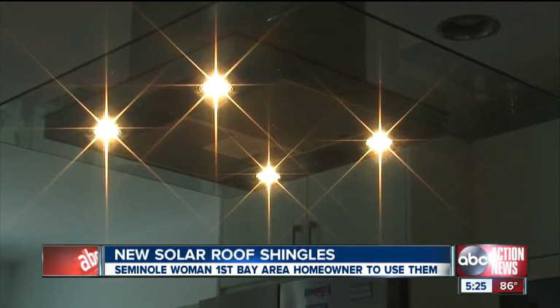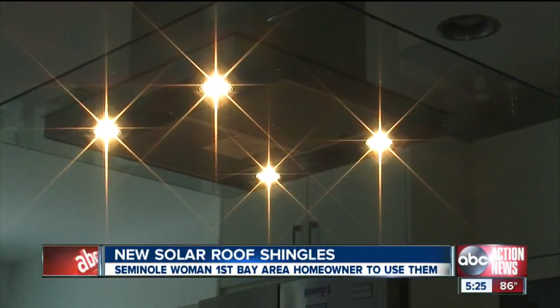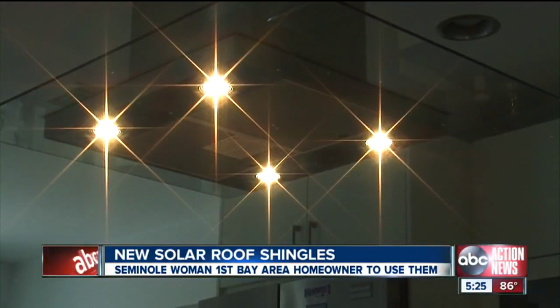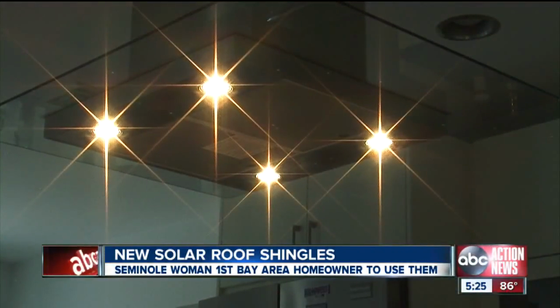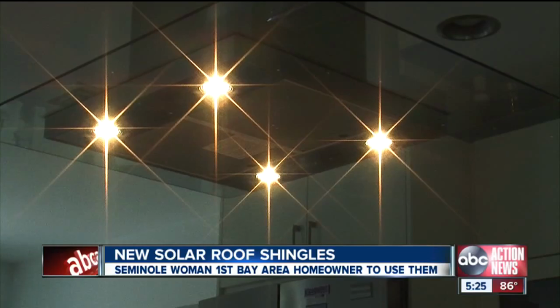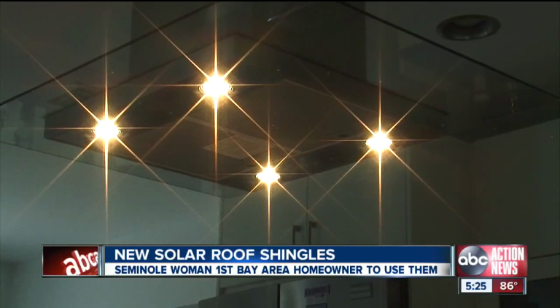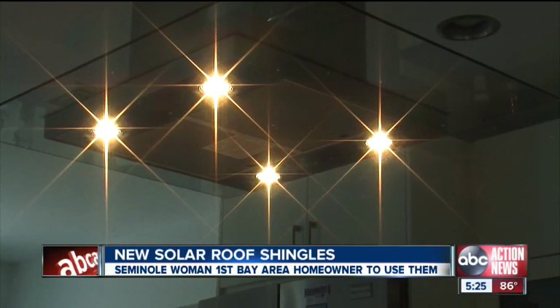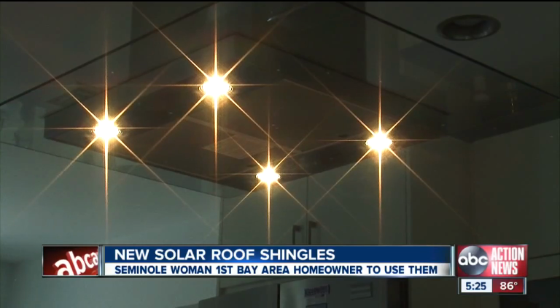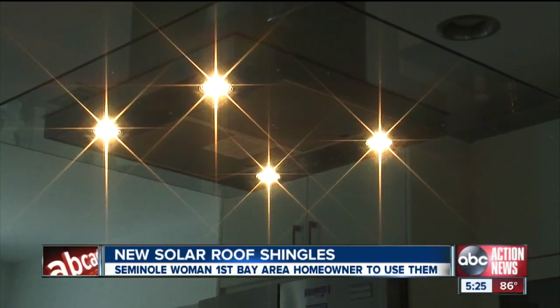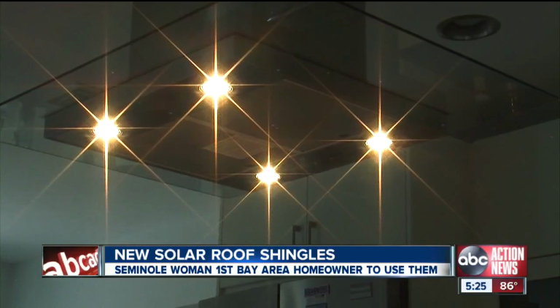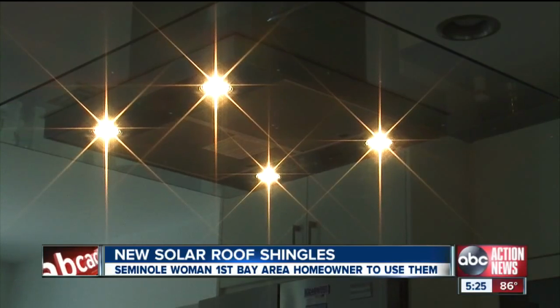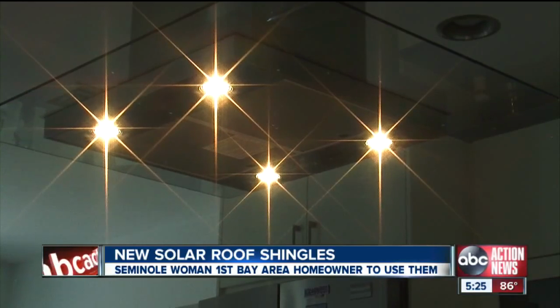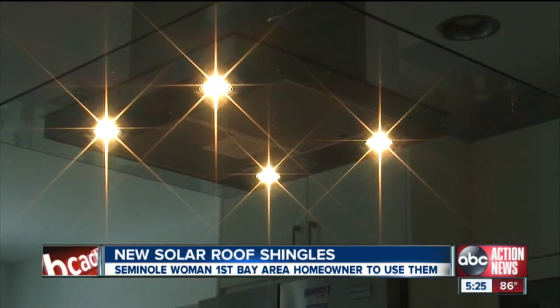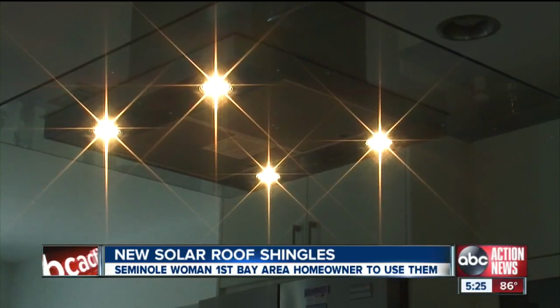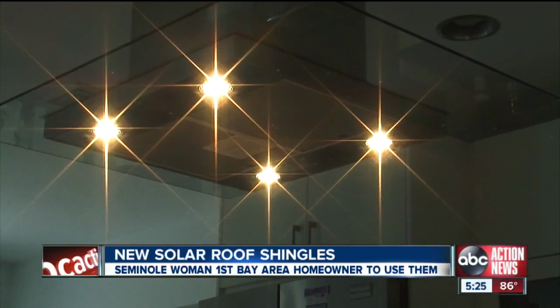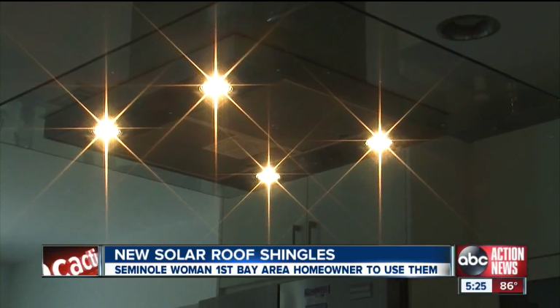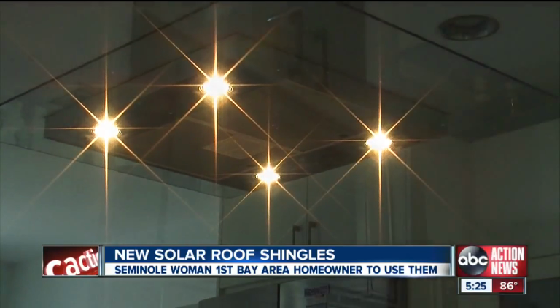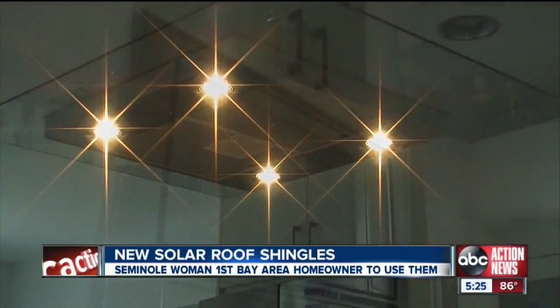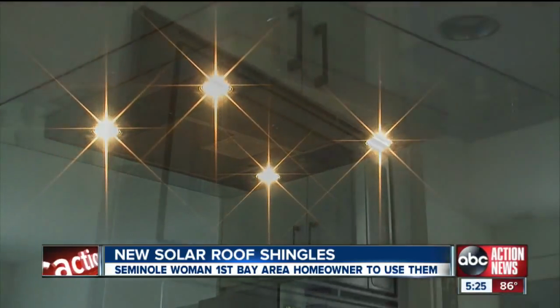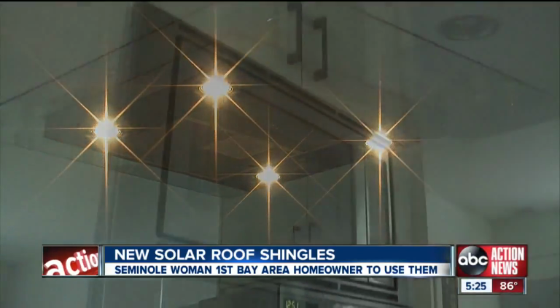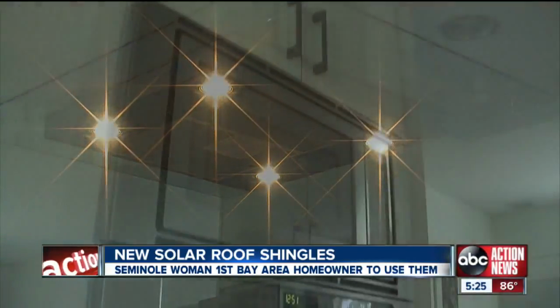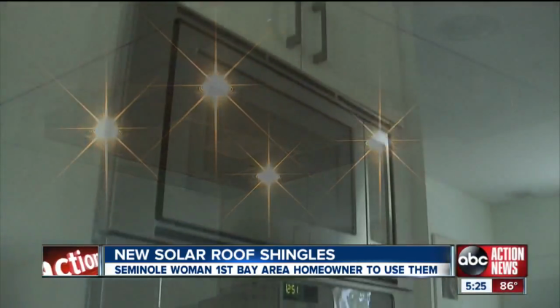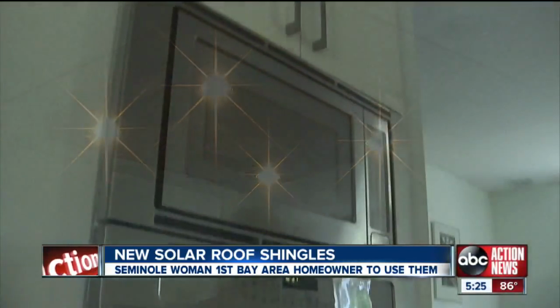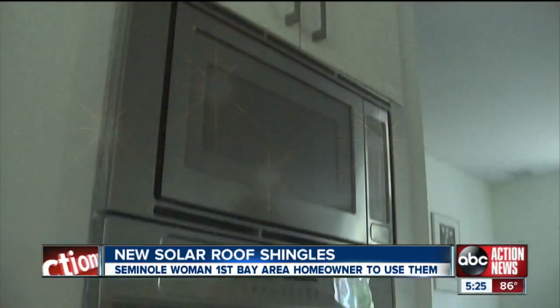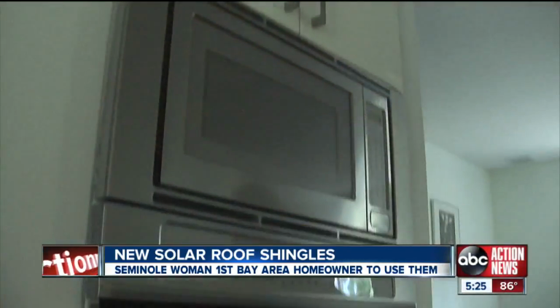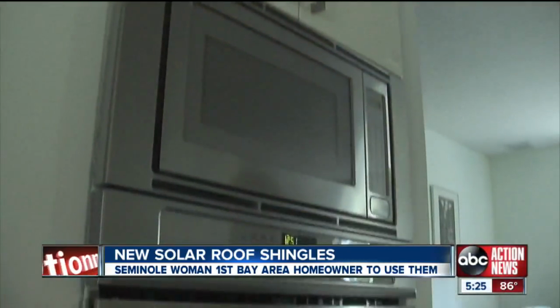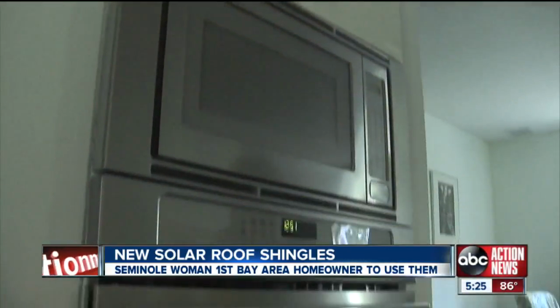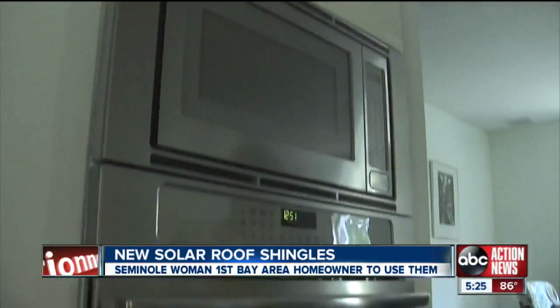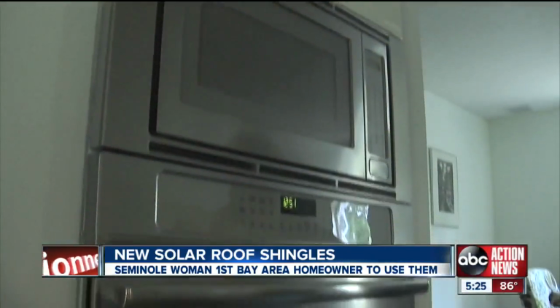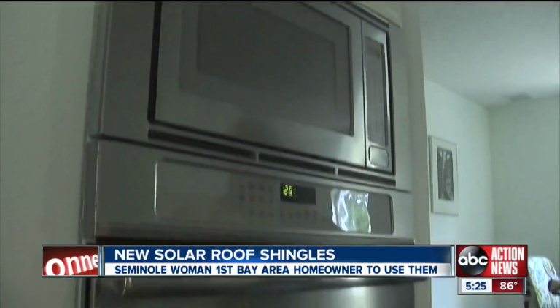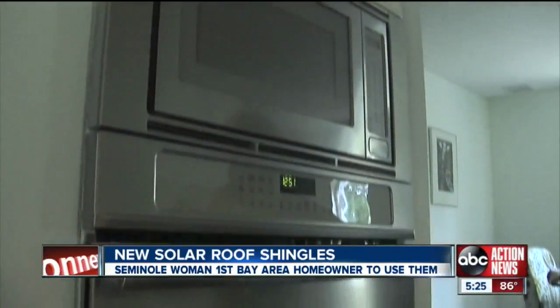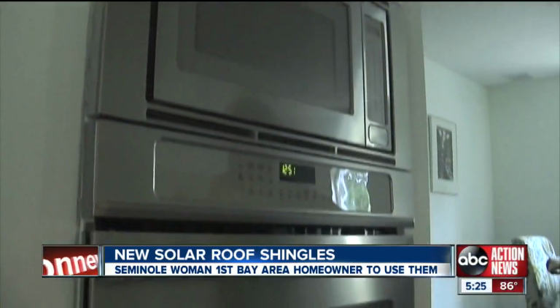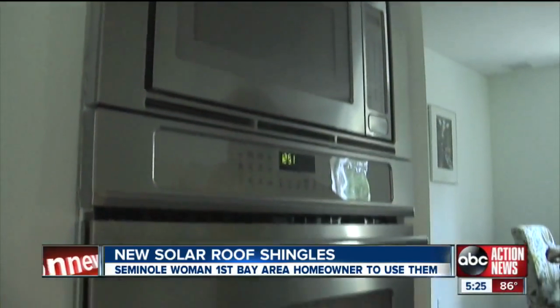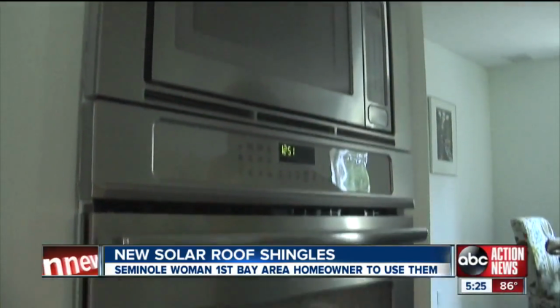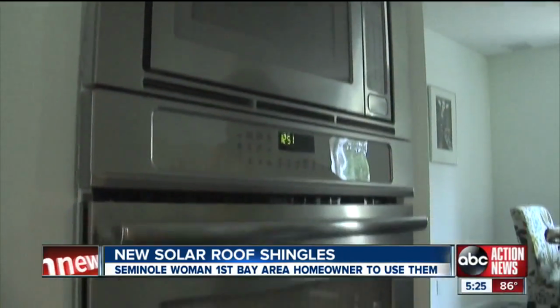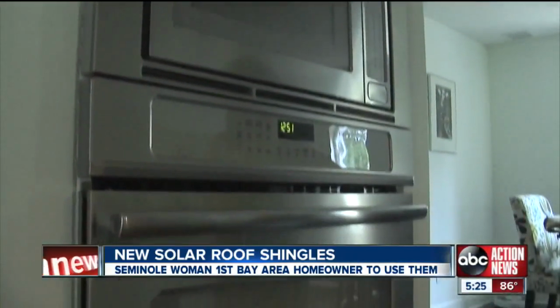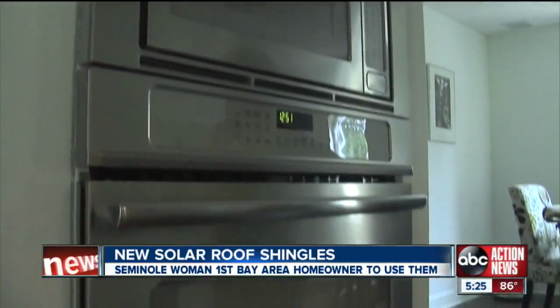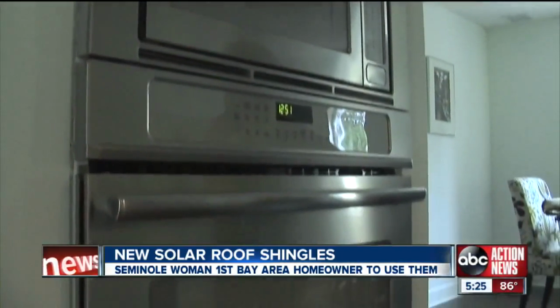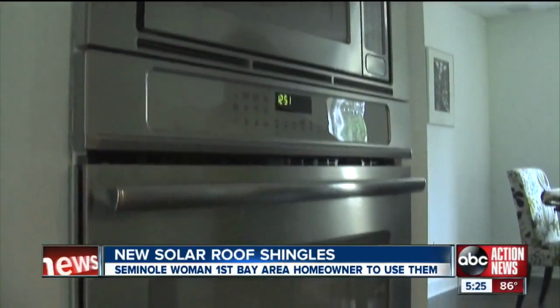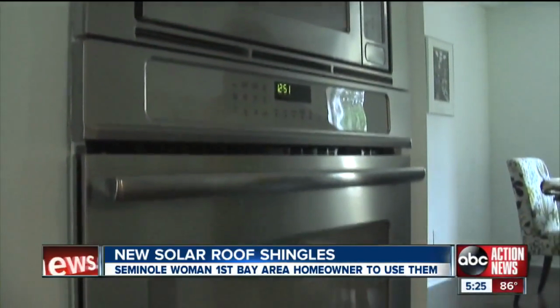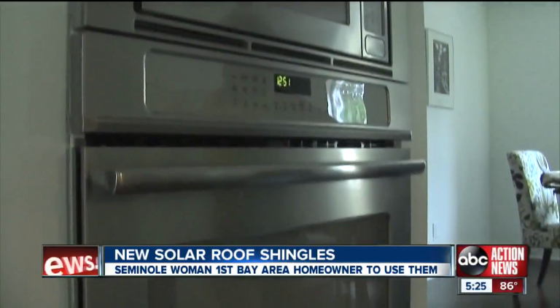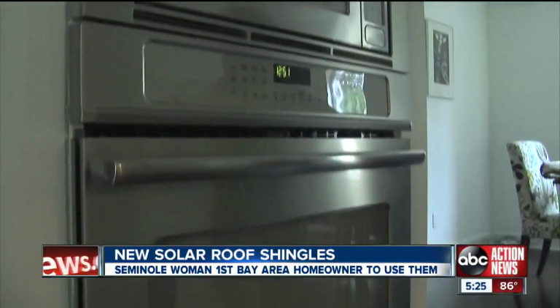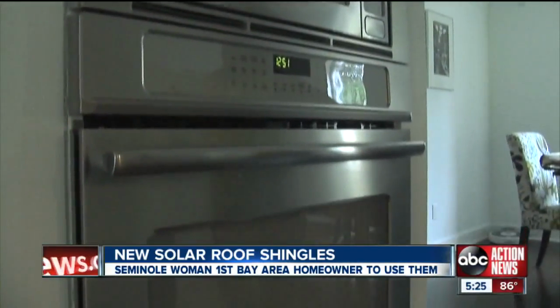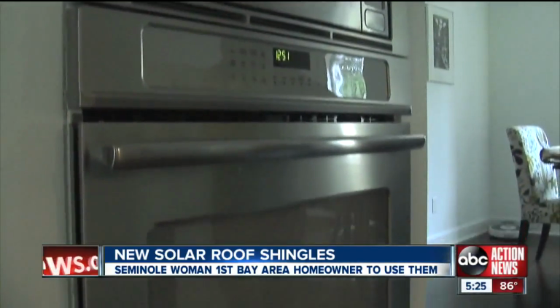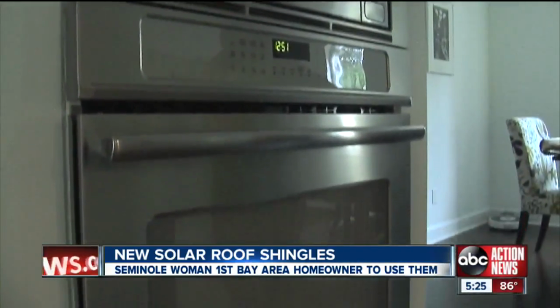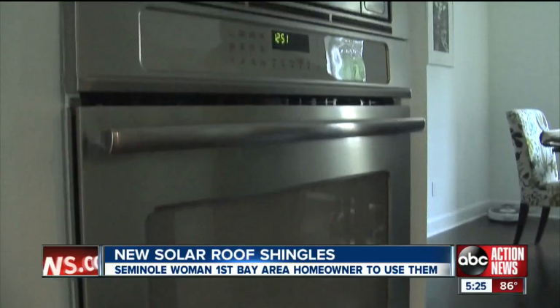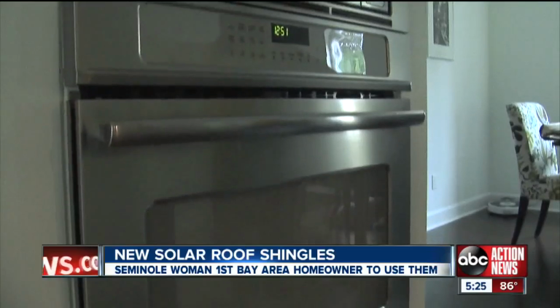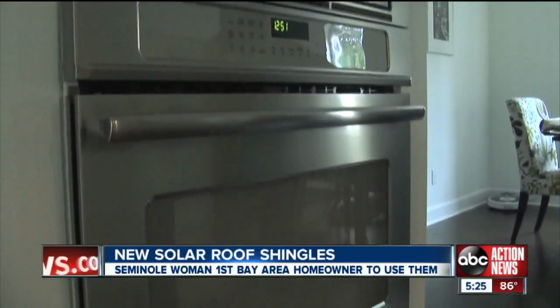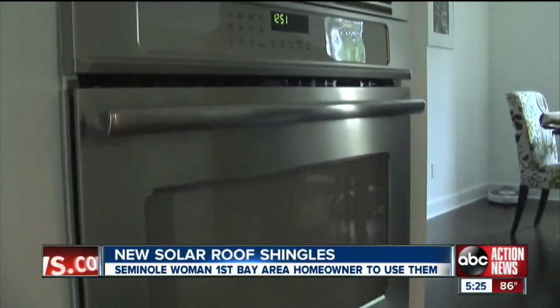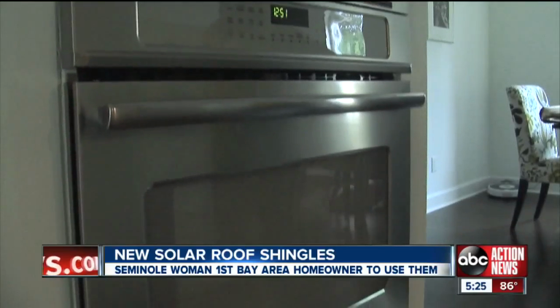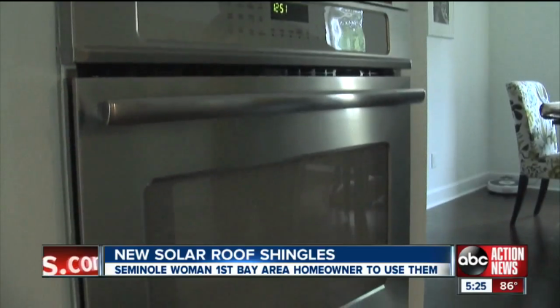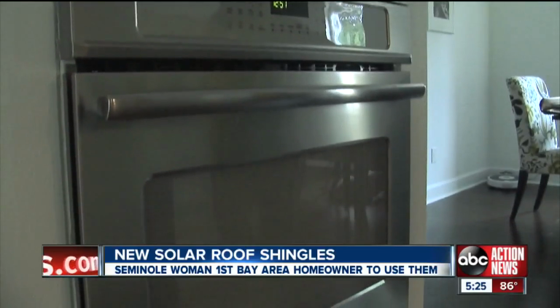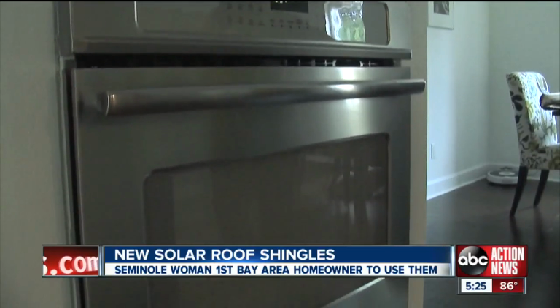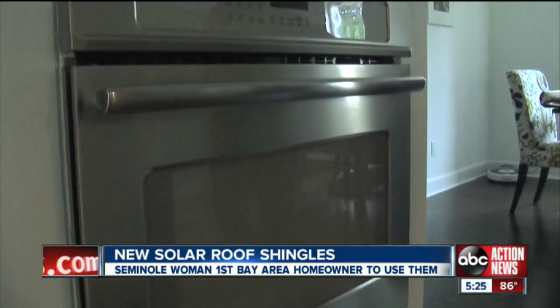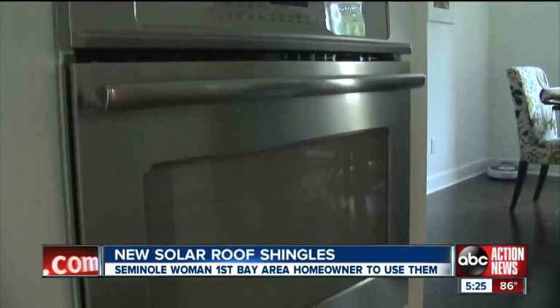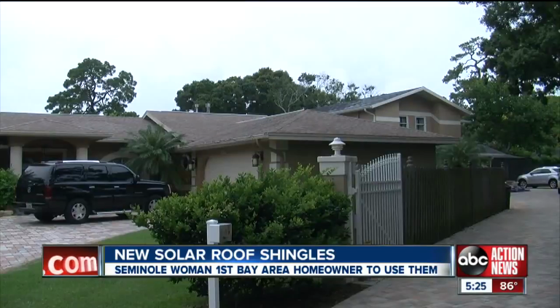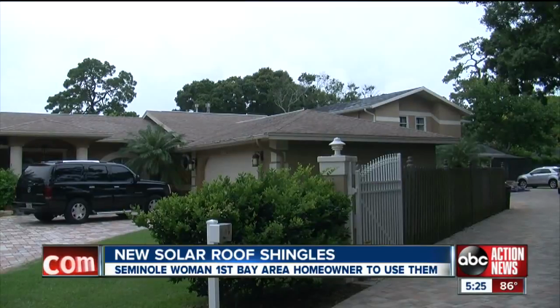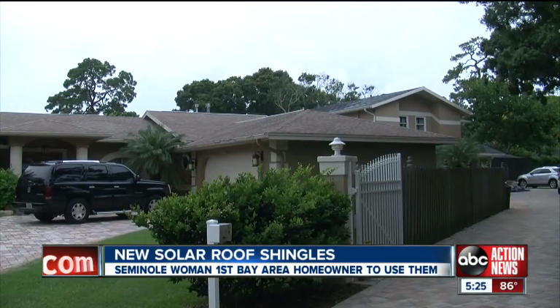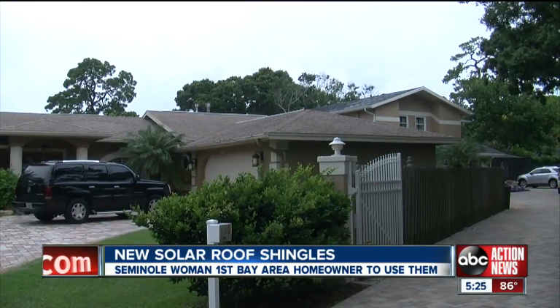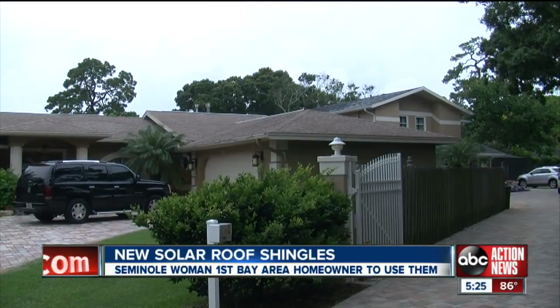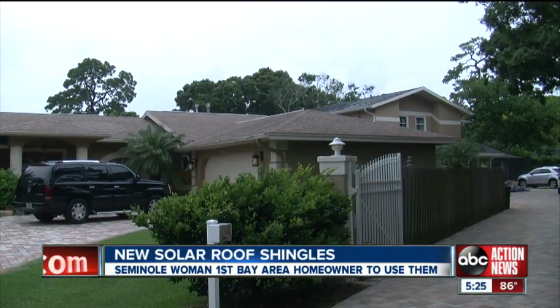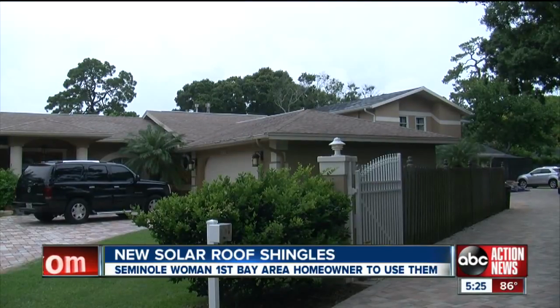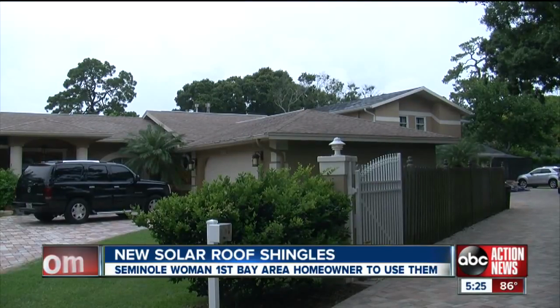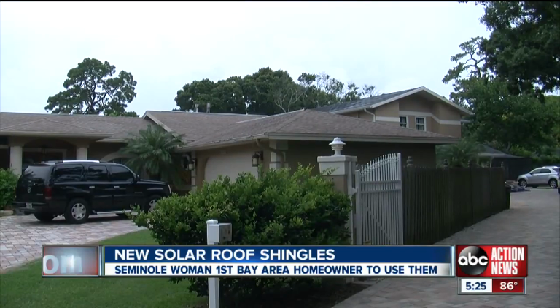But between the energy tax breaks and the decreased need for Duke Energy, she's confident this makes good economic sense. She would expect it to pay for itself between six to eight years' time.